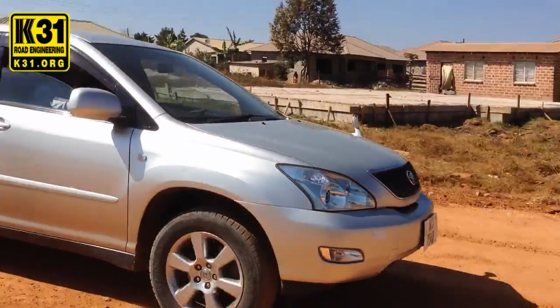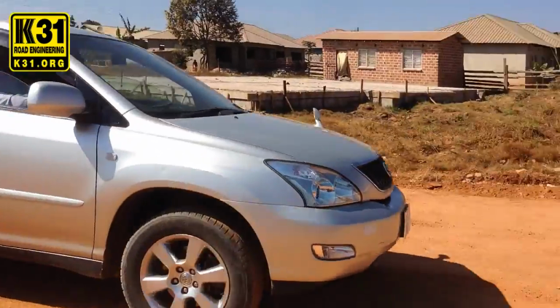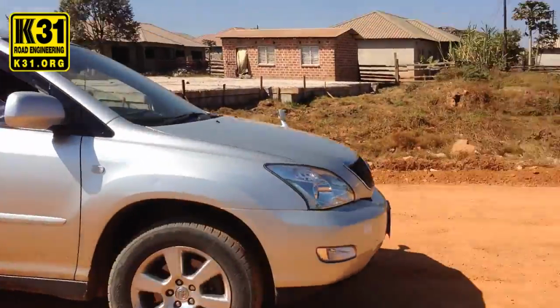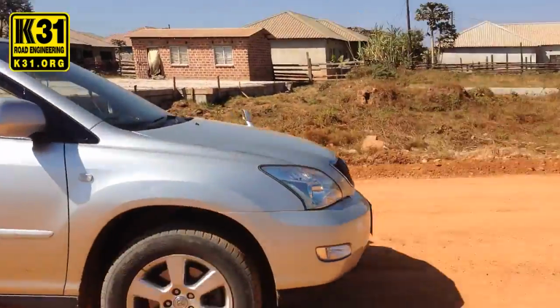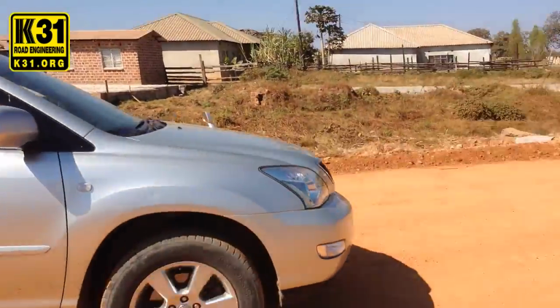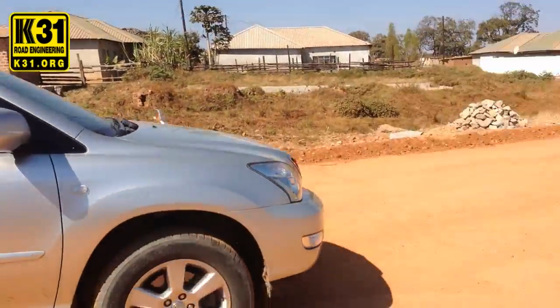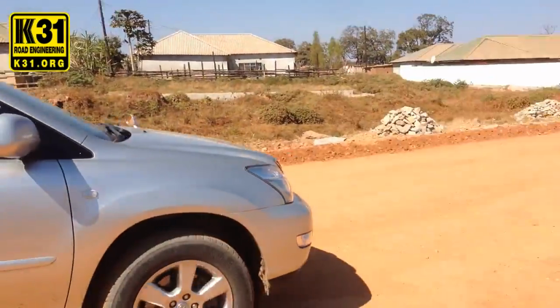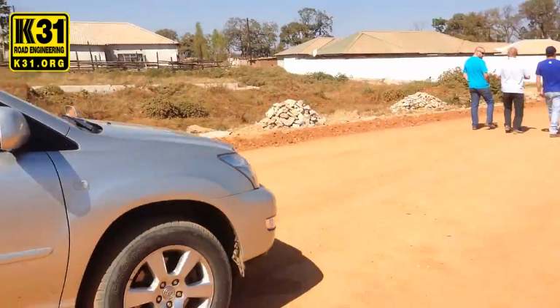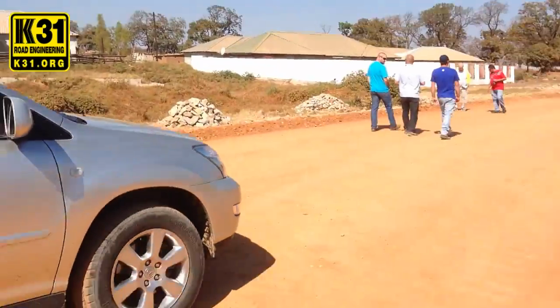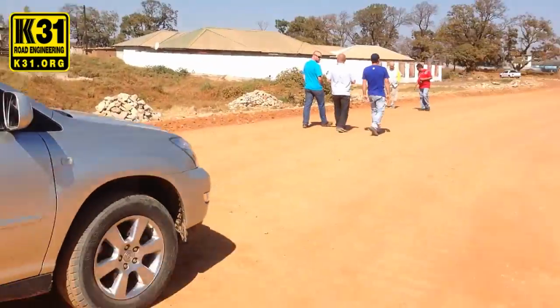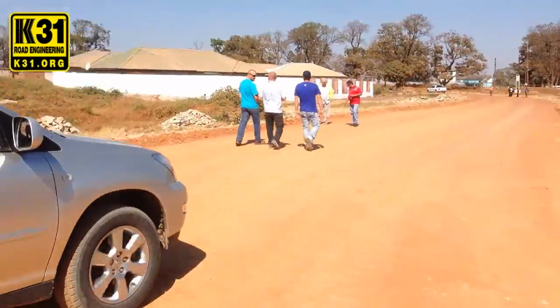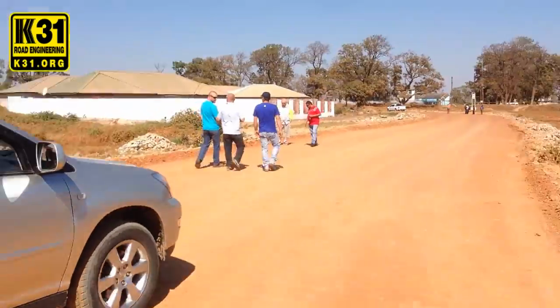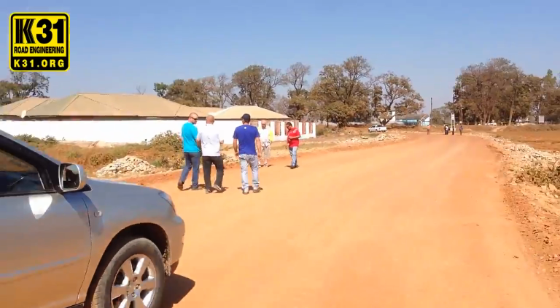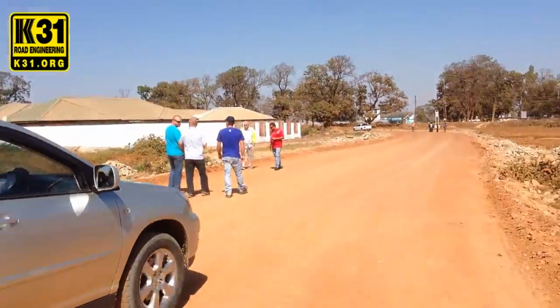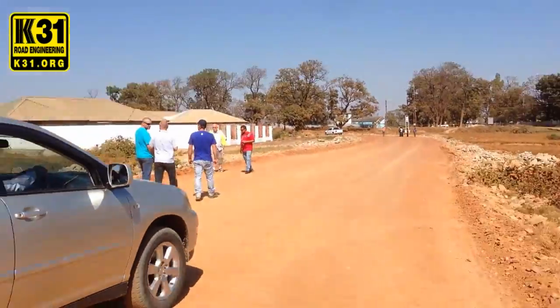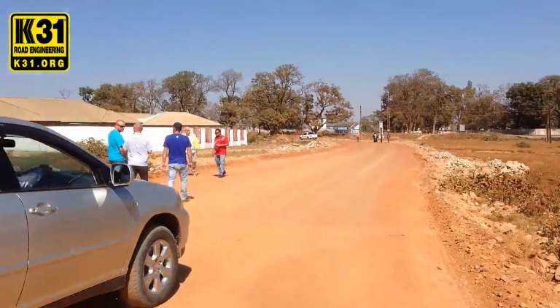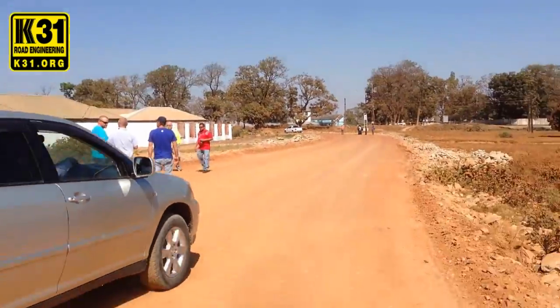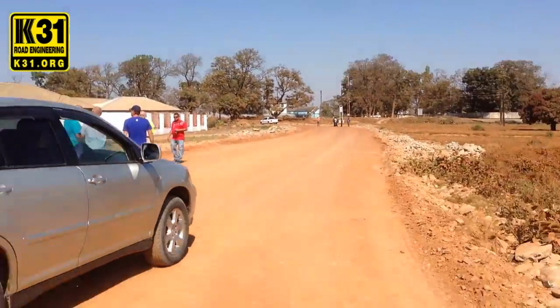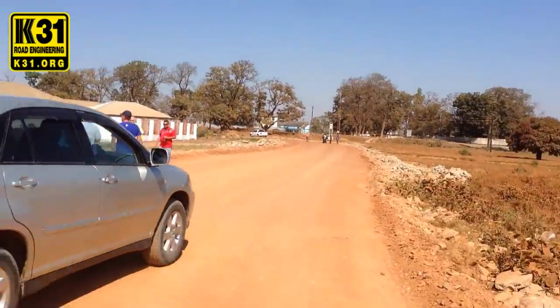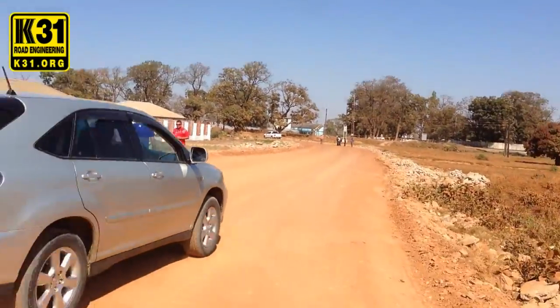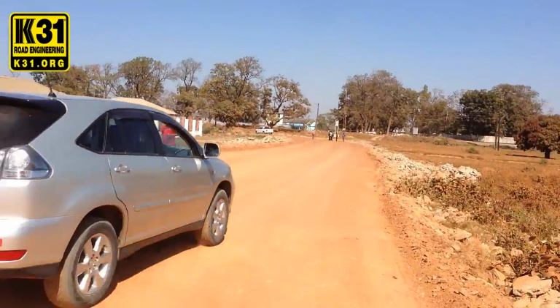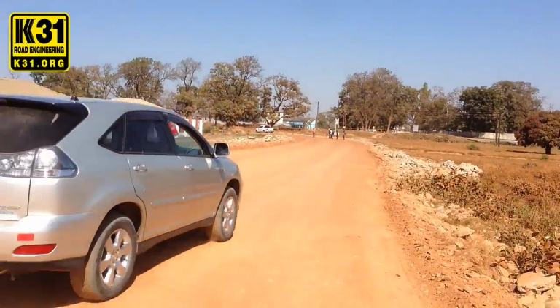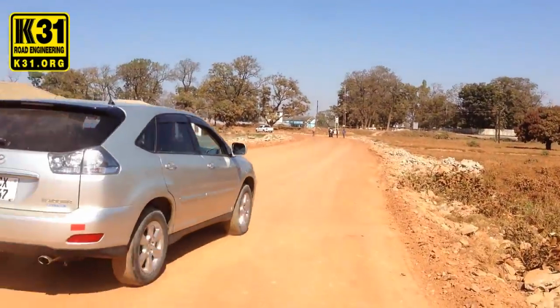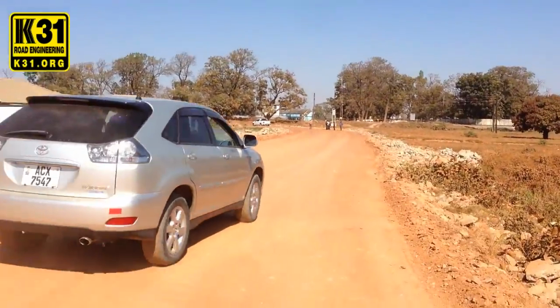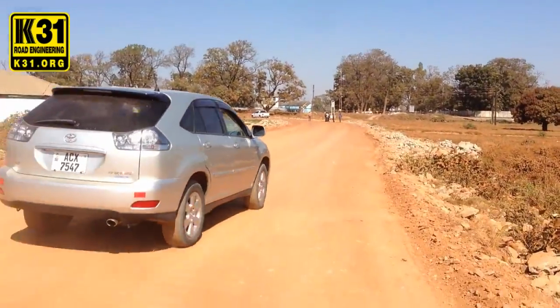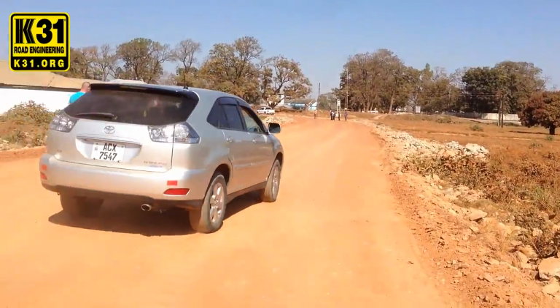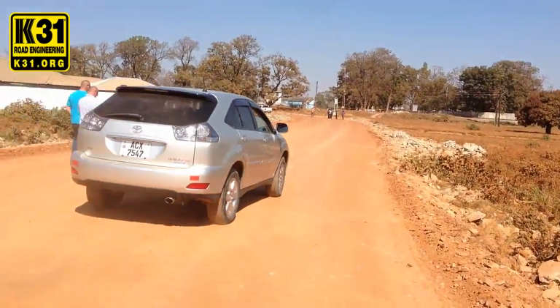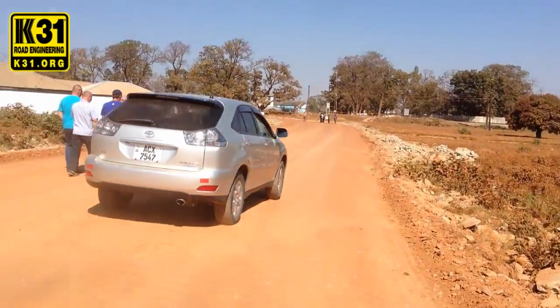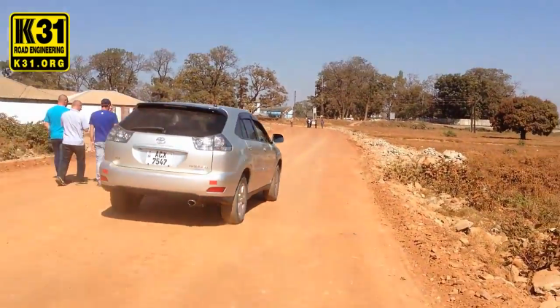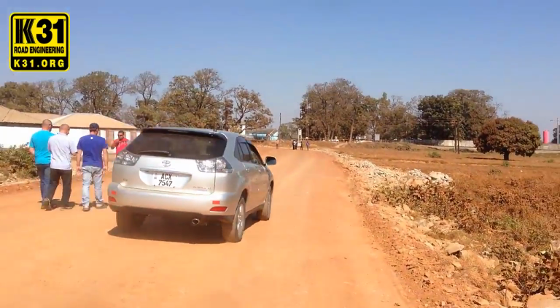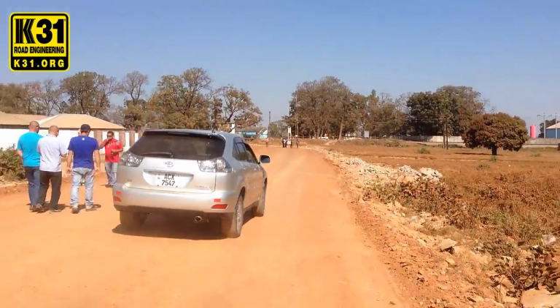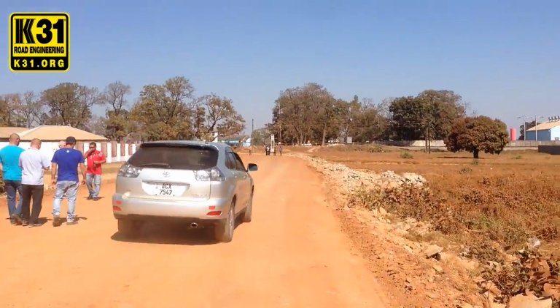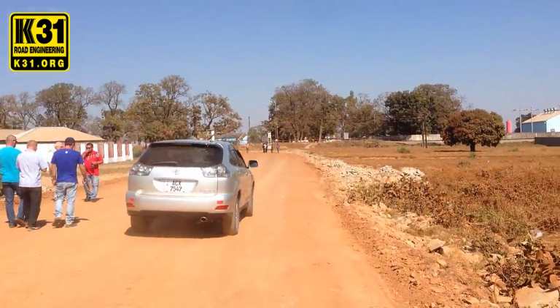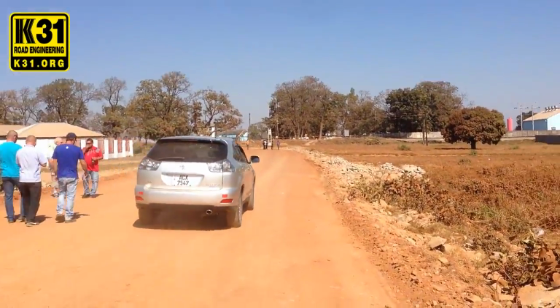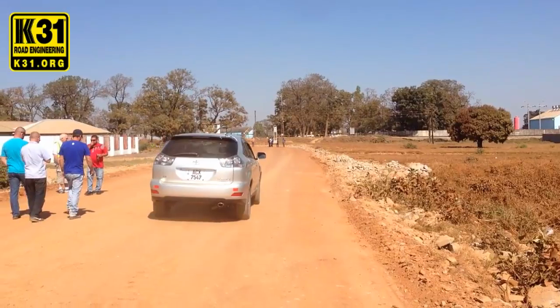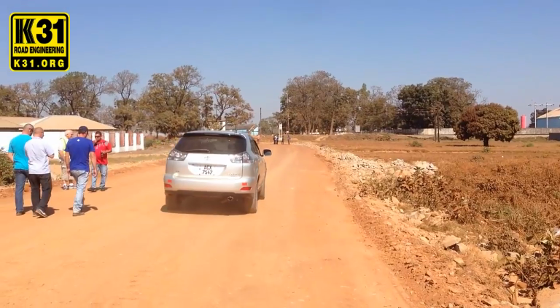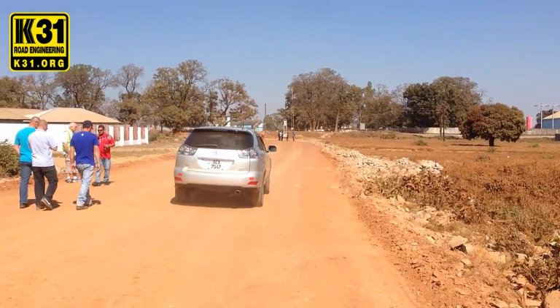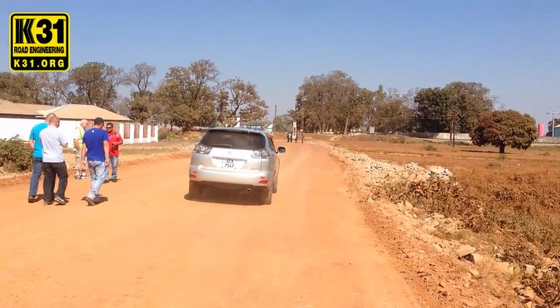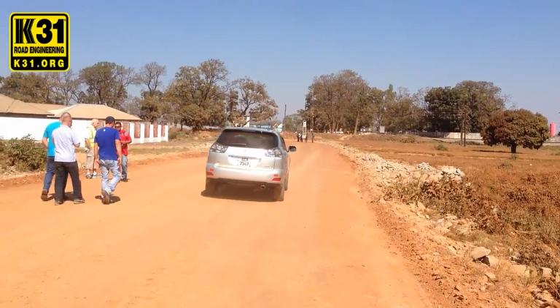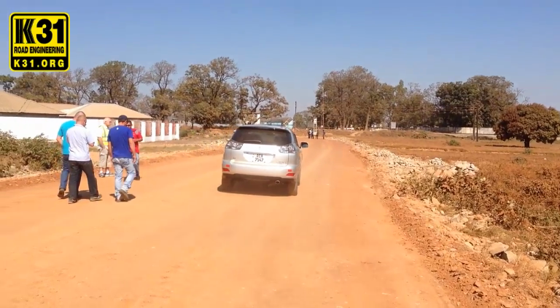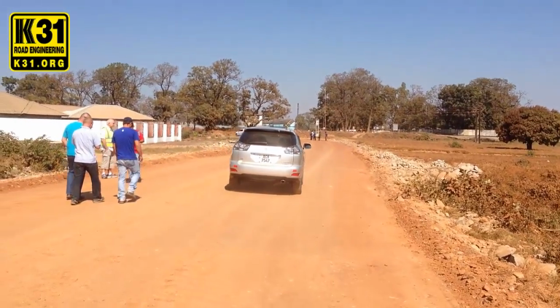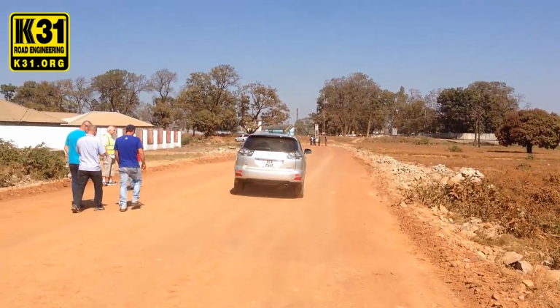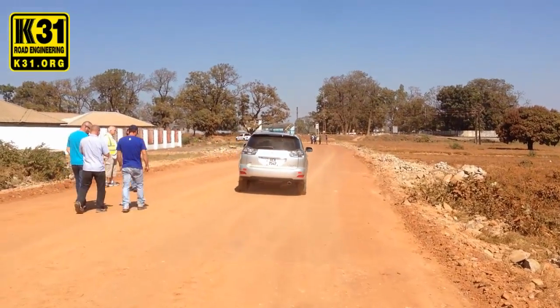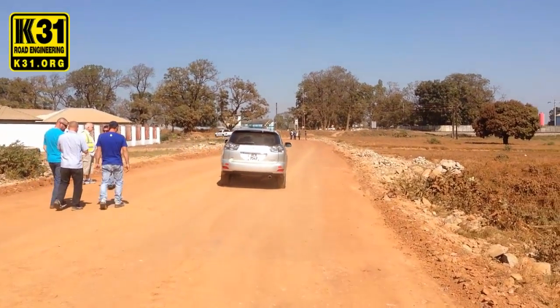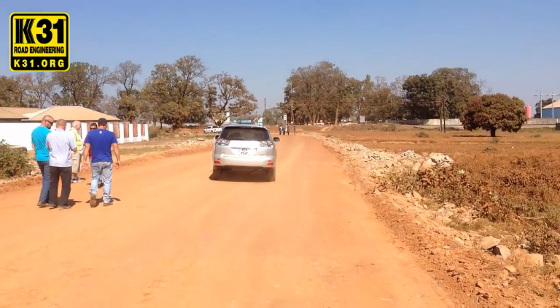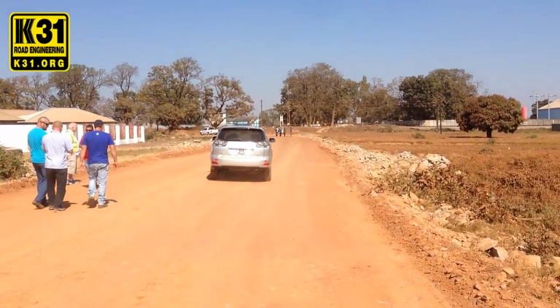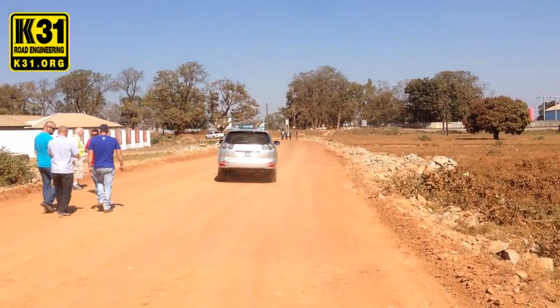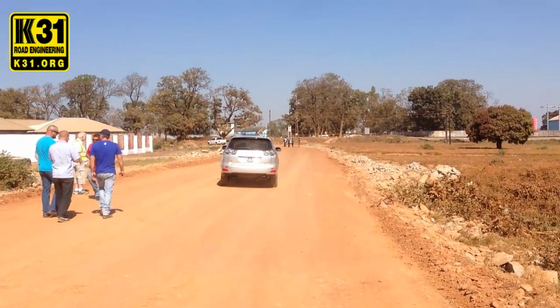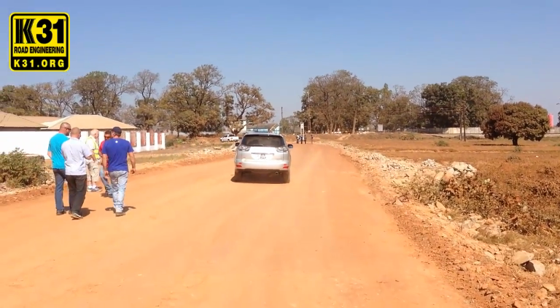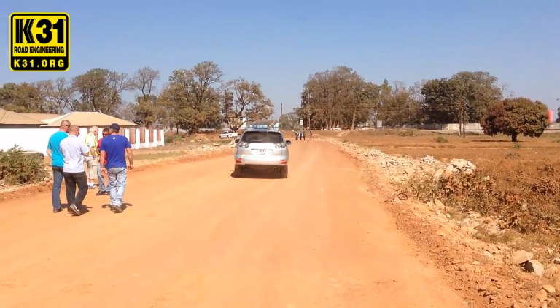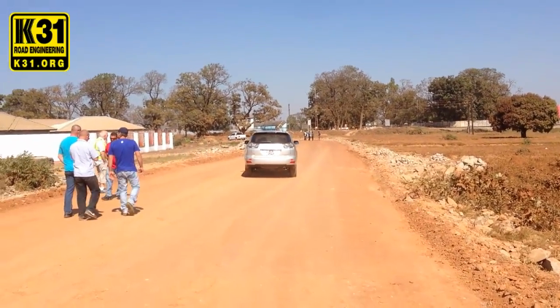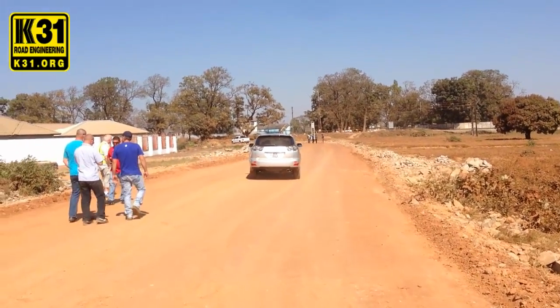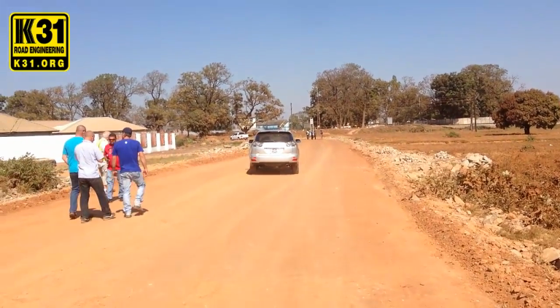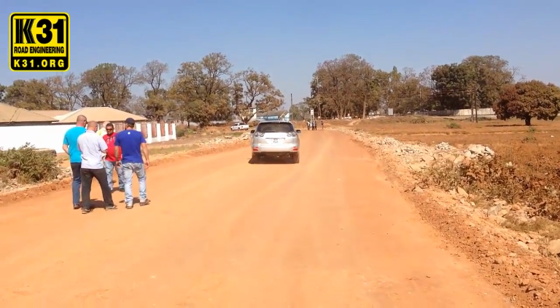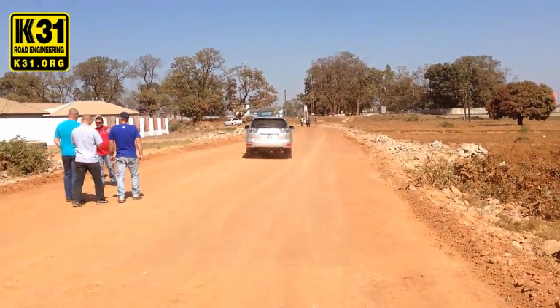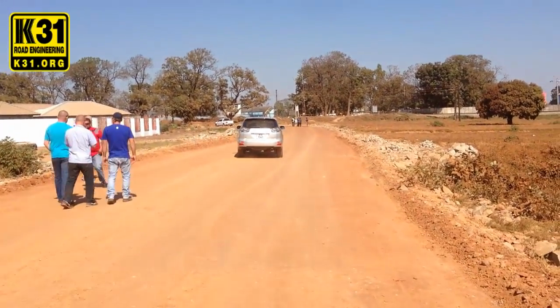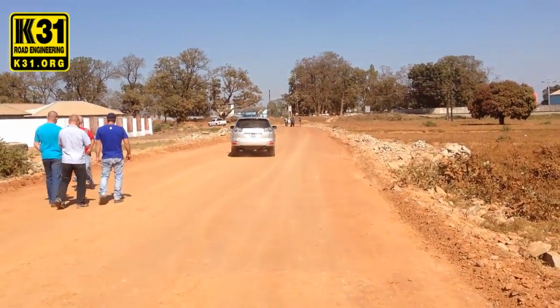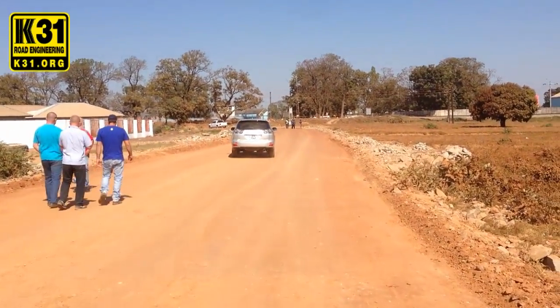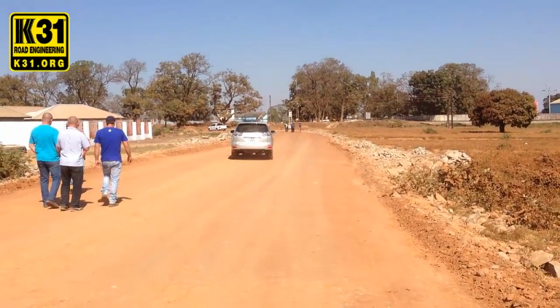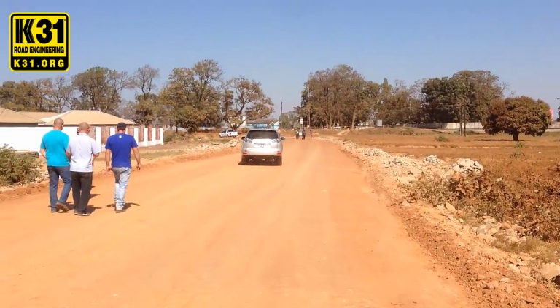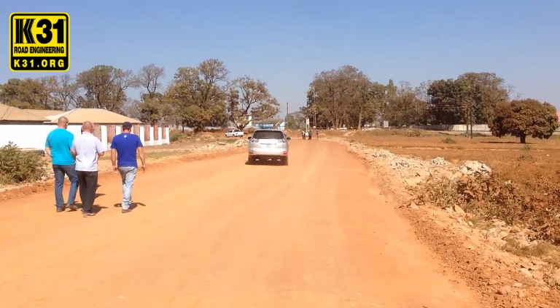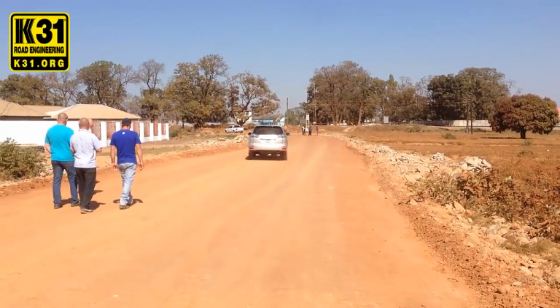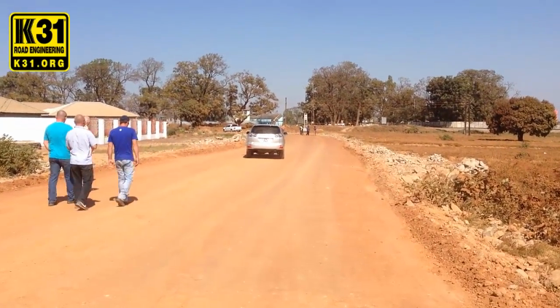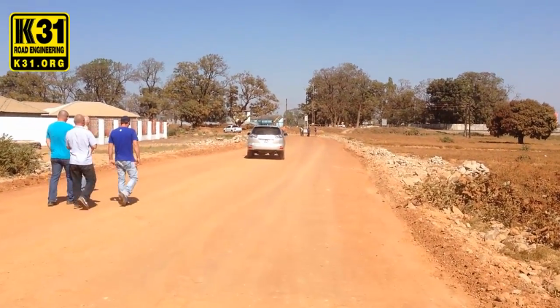Now it's going to start driving on our road — even the surface, you can see it there. You see the dust disappears. No more dust.